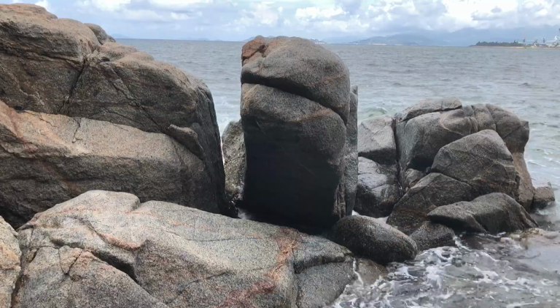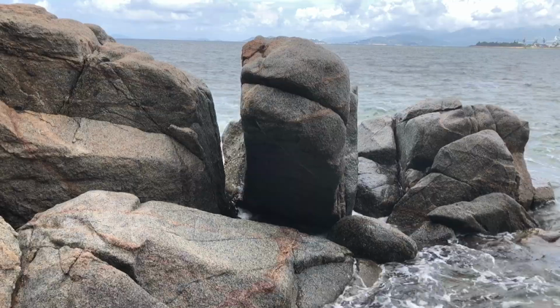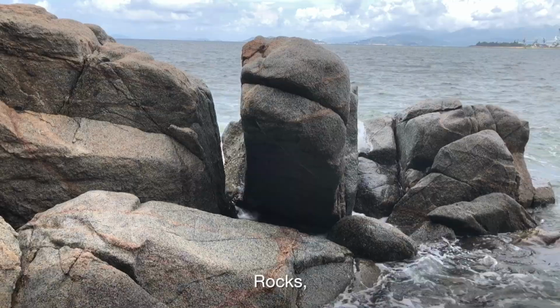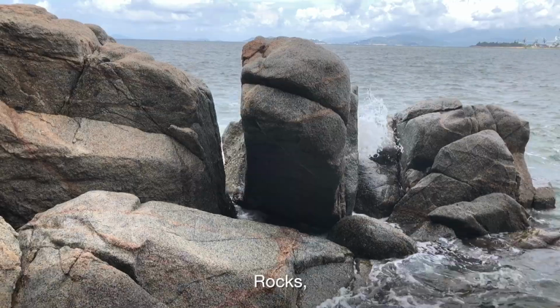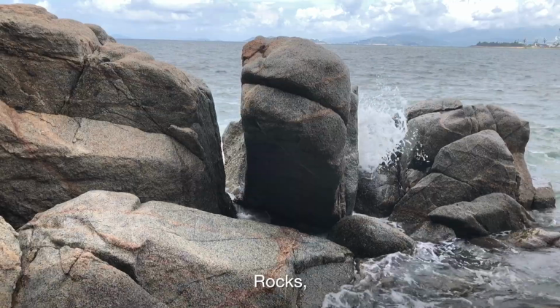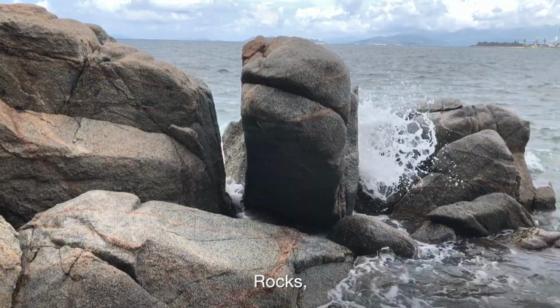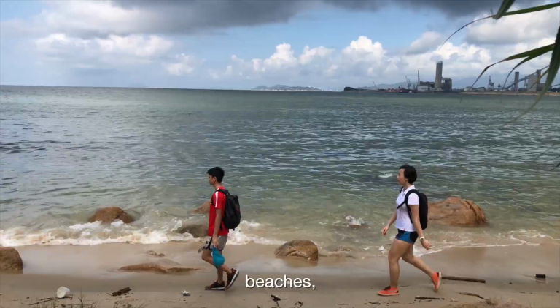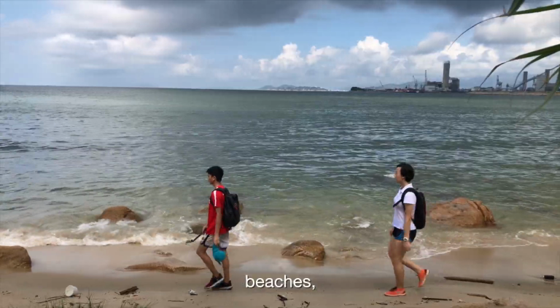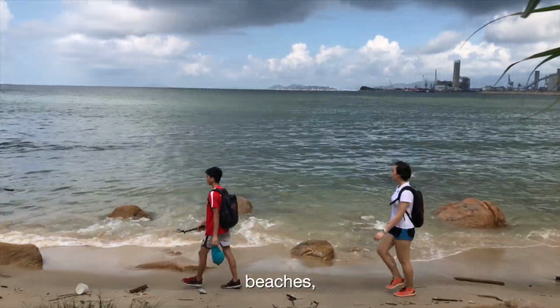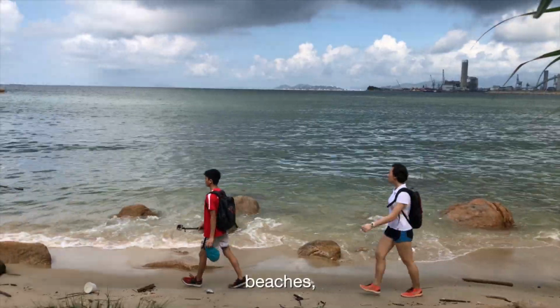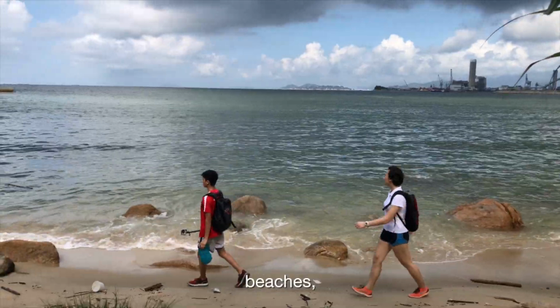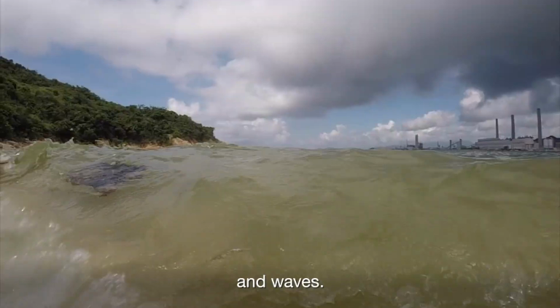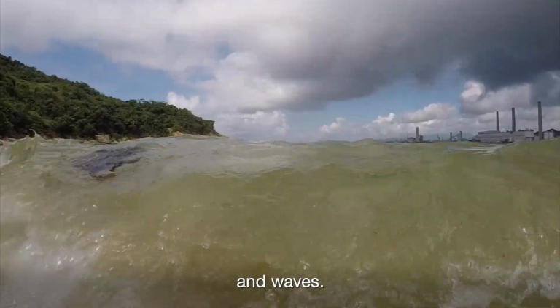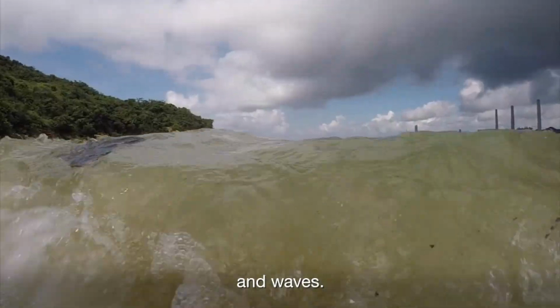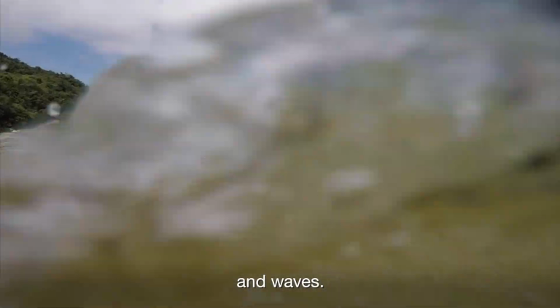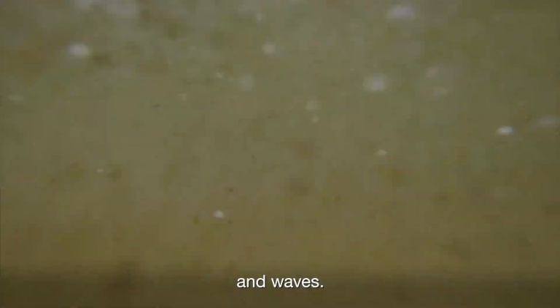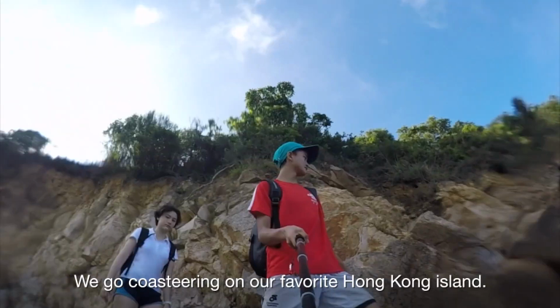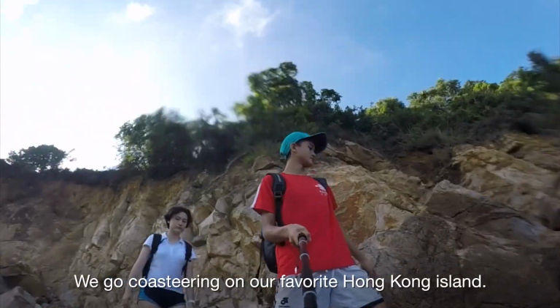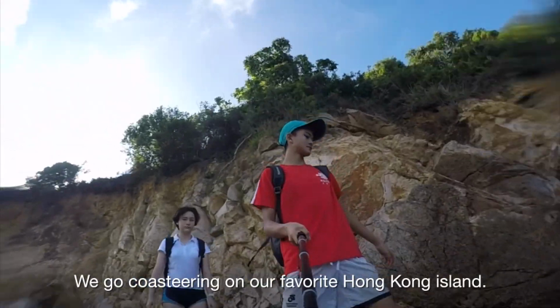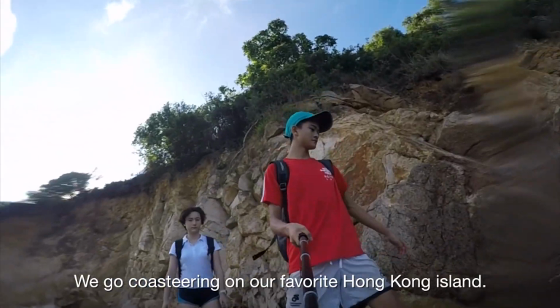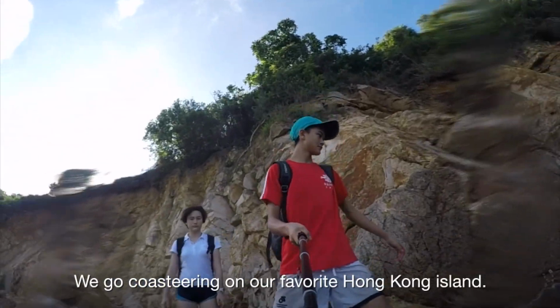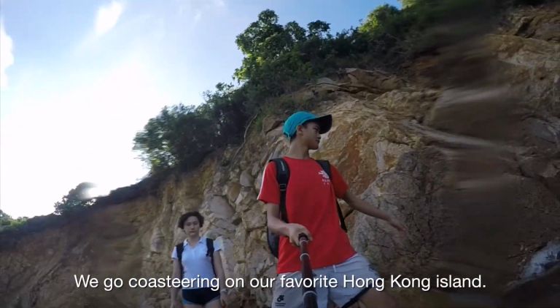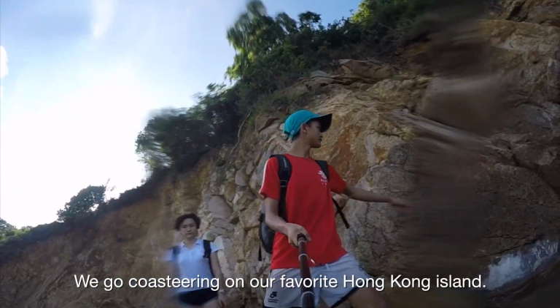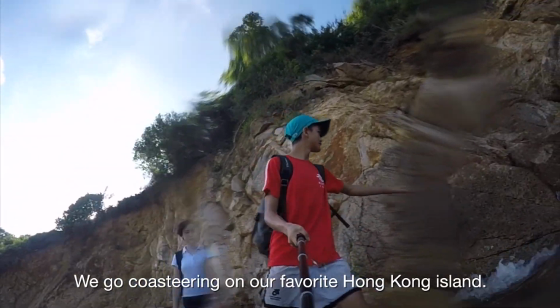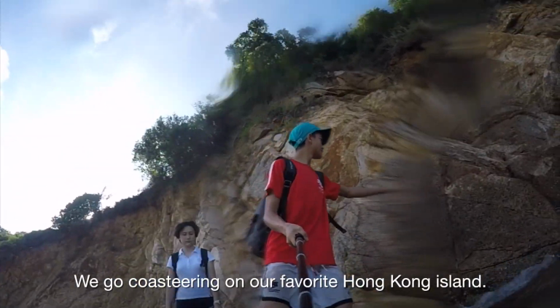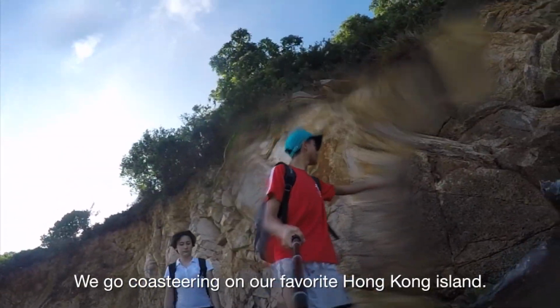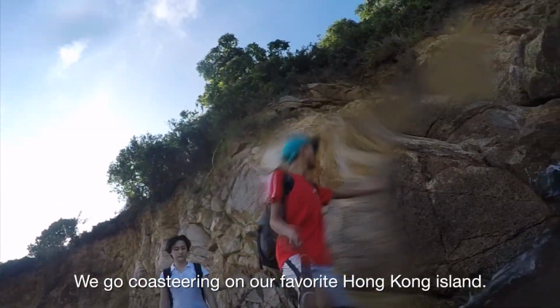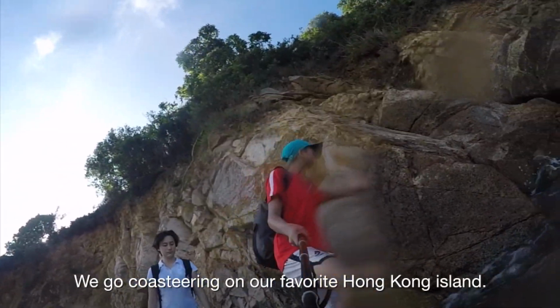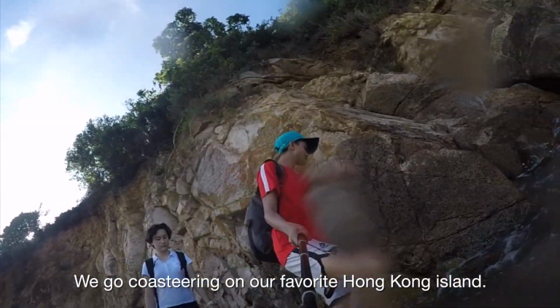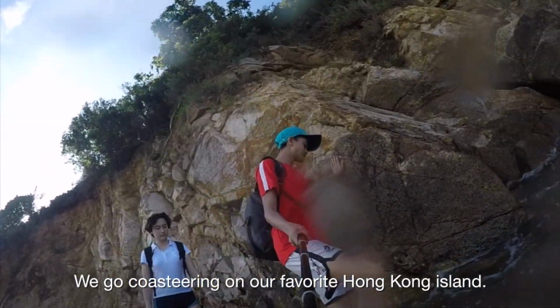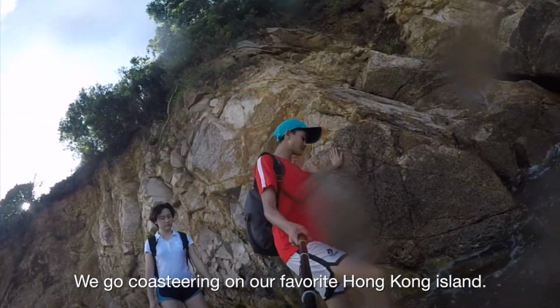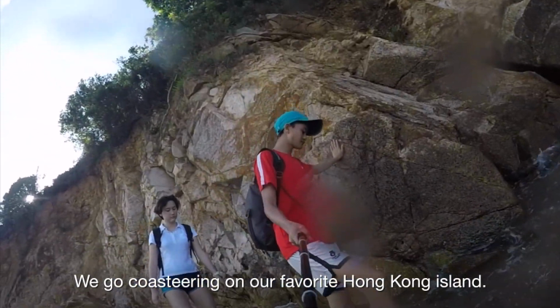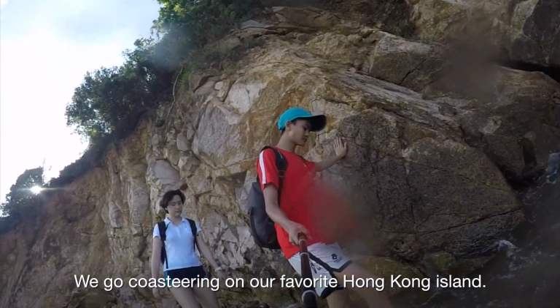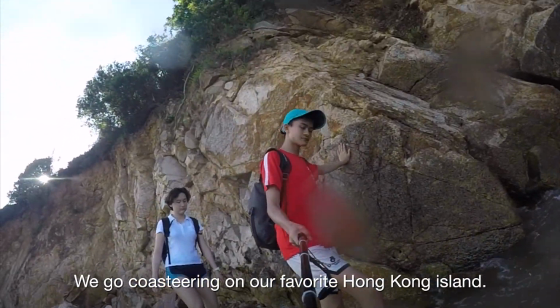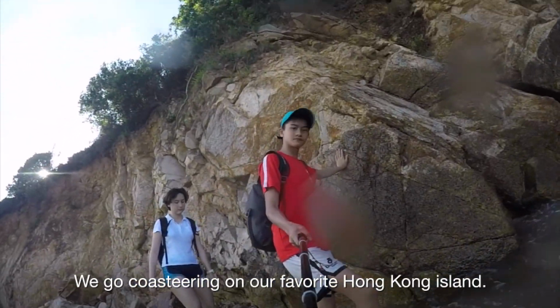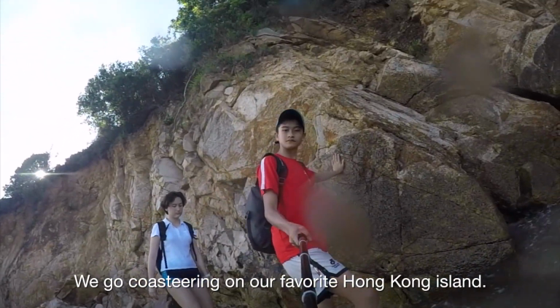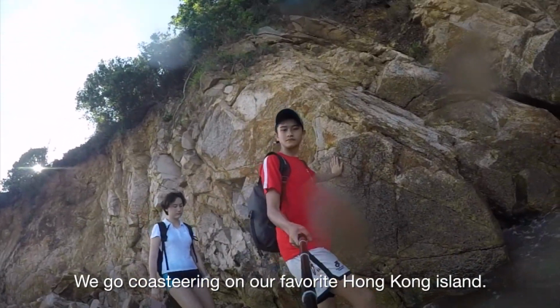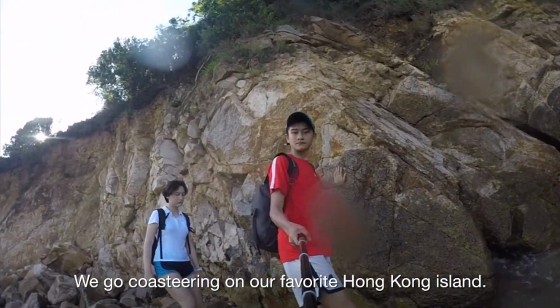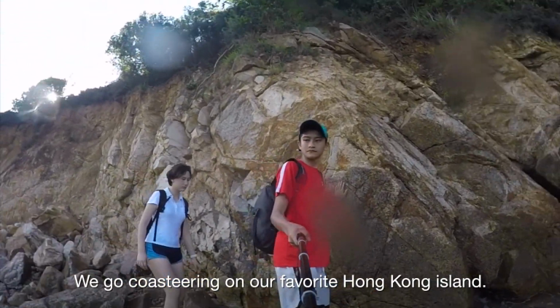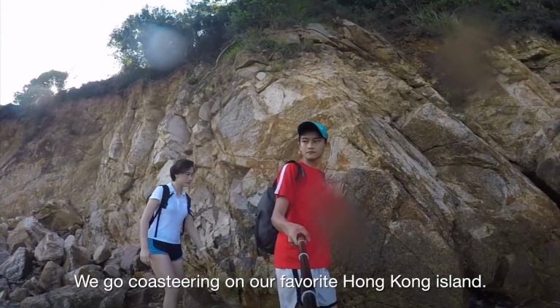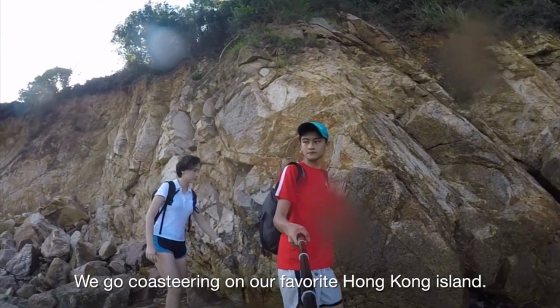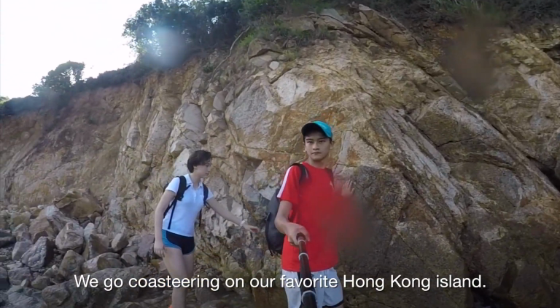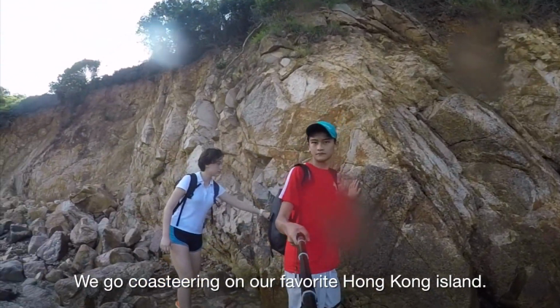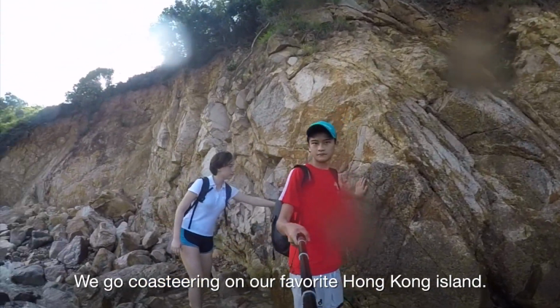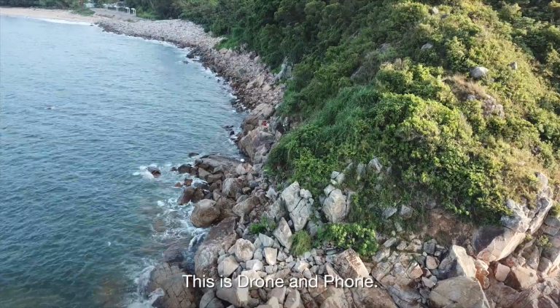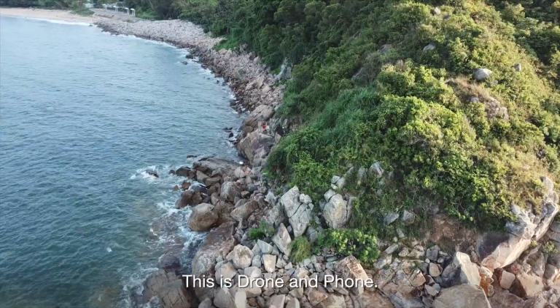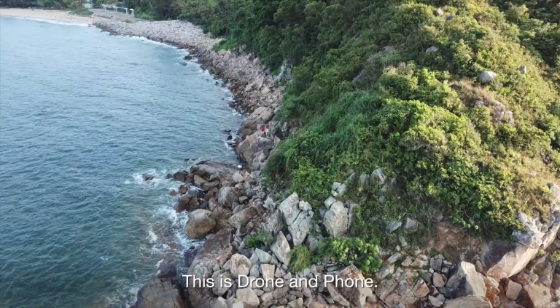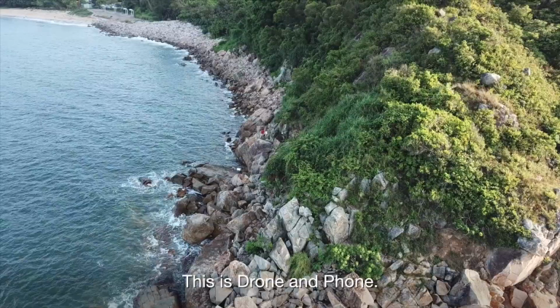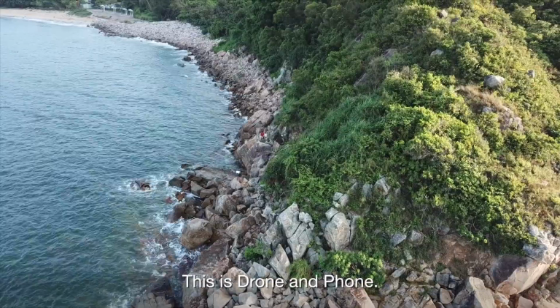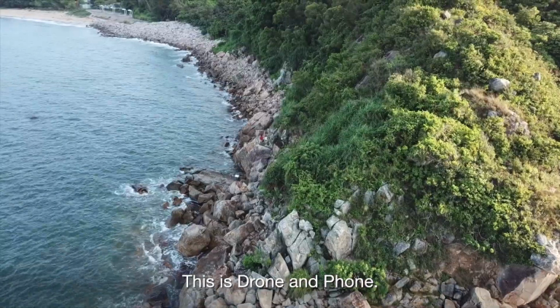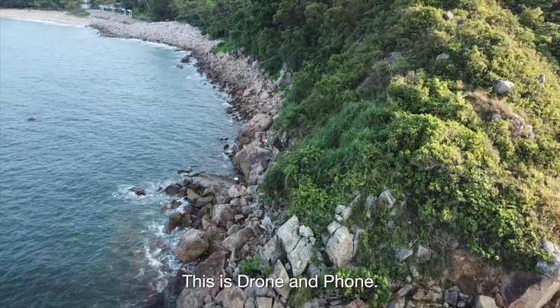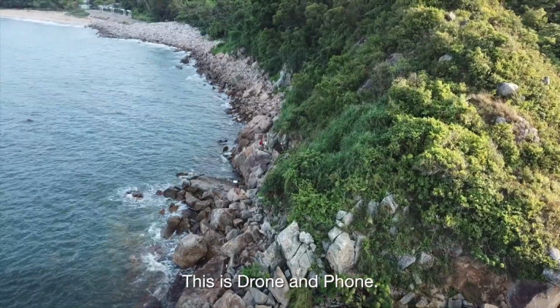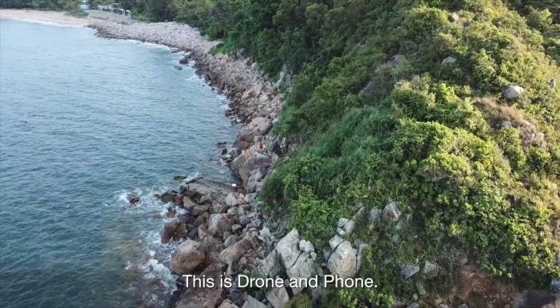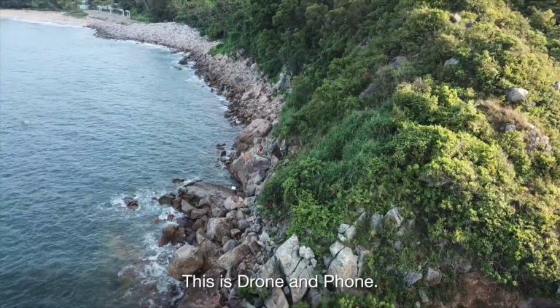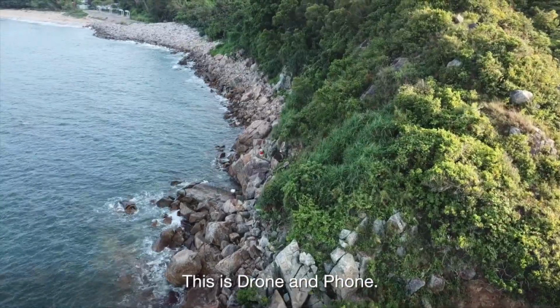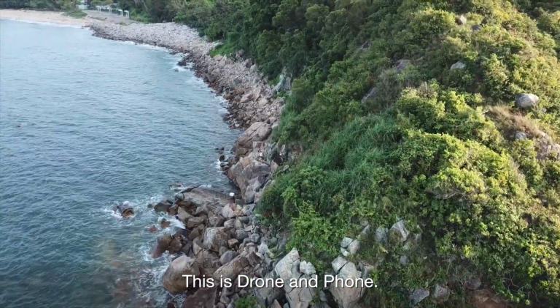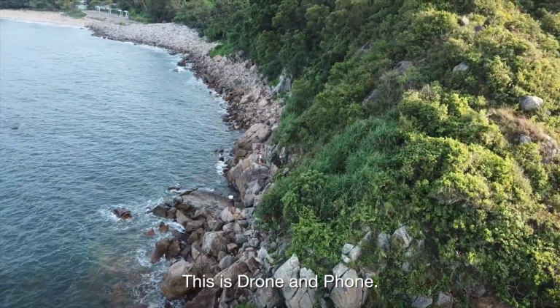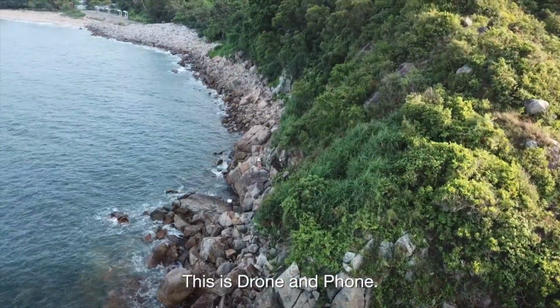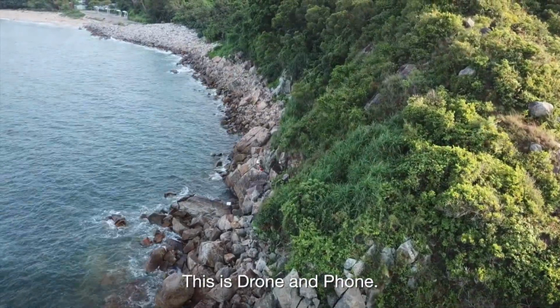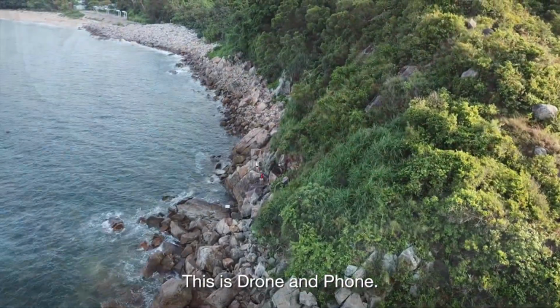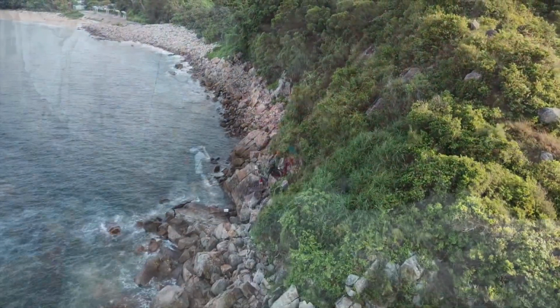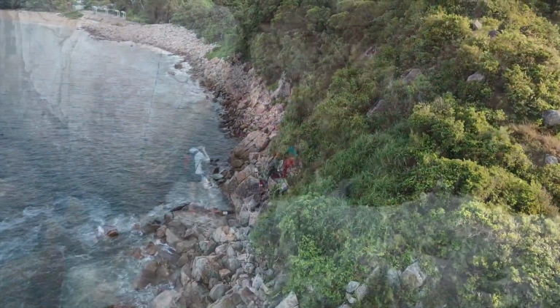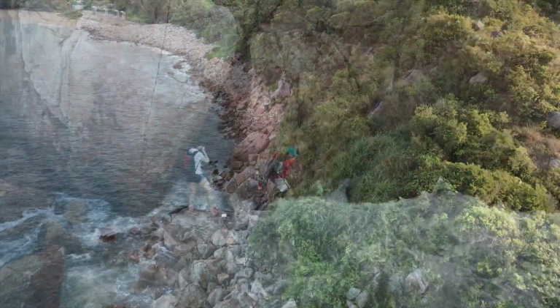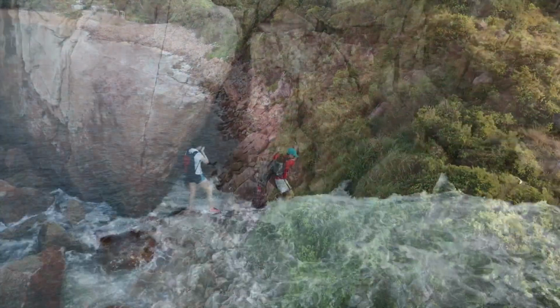Rocks, beaches and waves — we go coasteering on our favourite Hong Kong island. This is Drone and Phone.